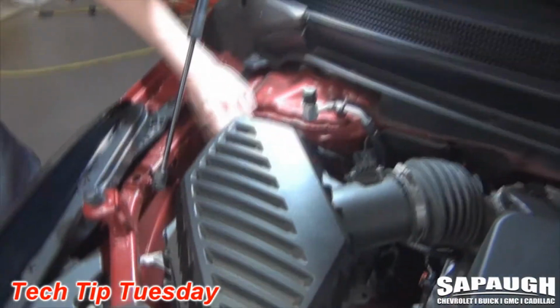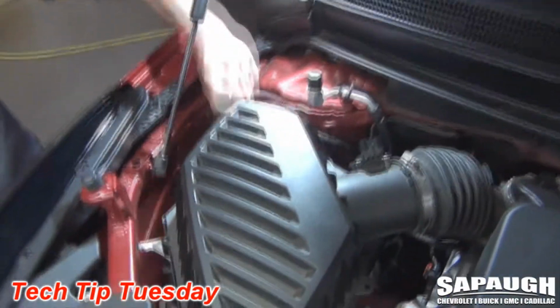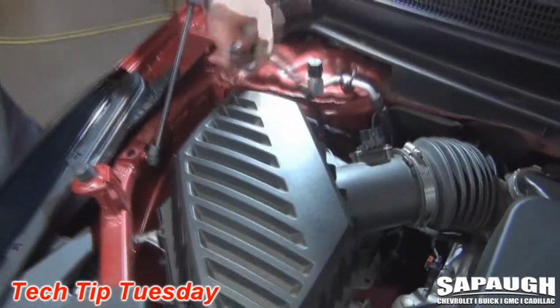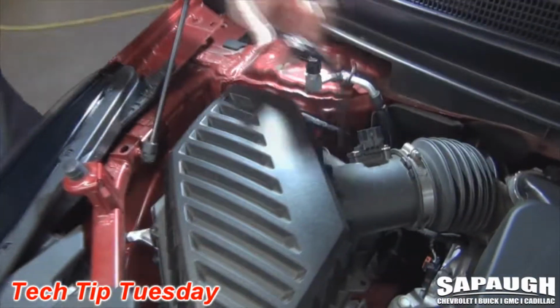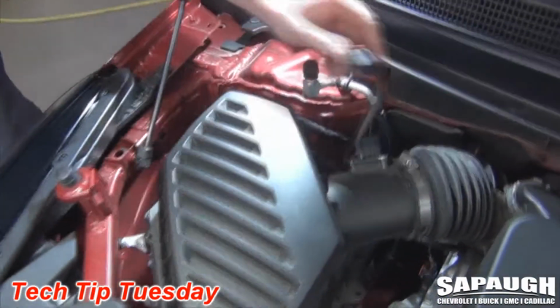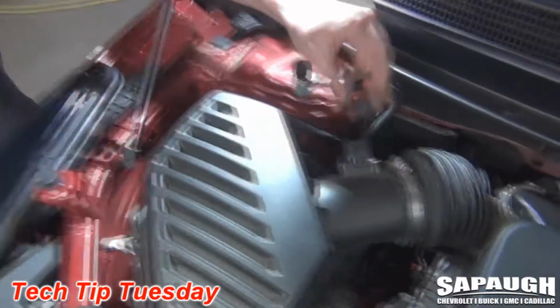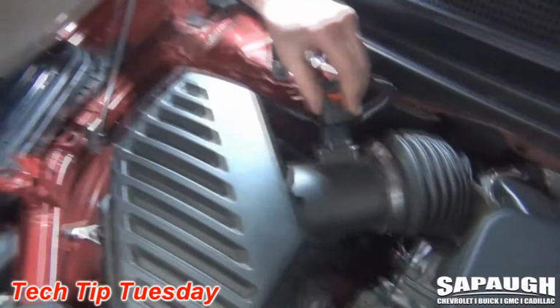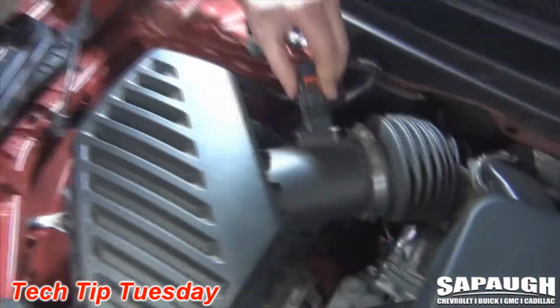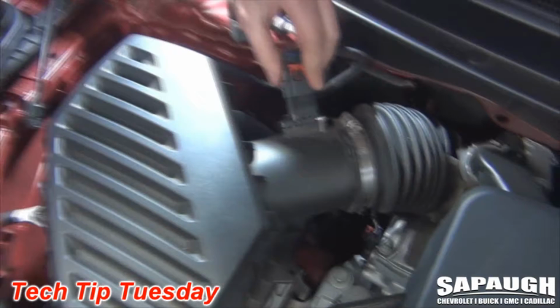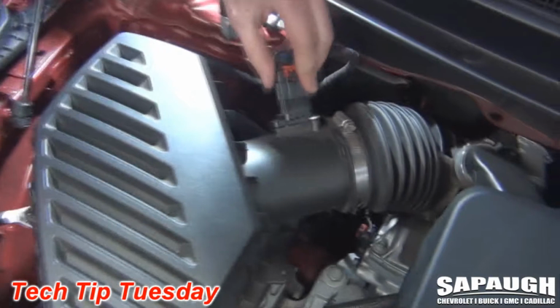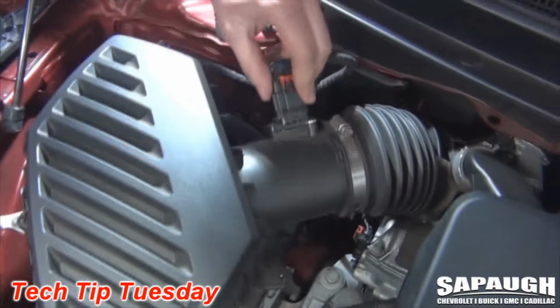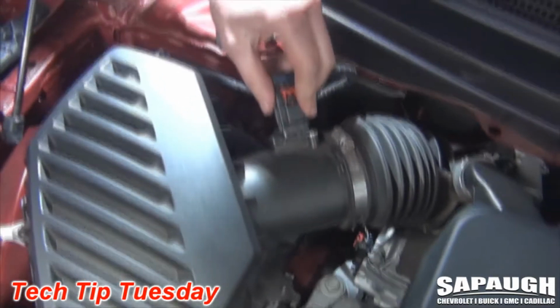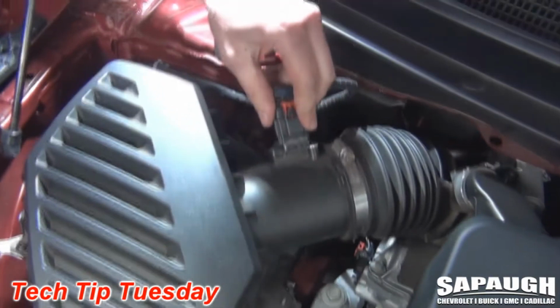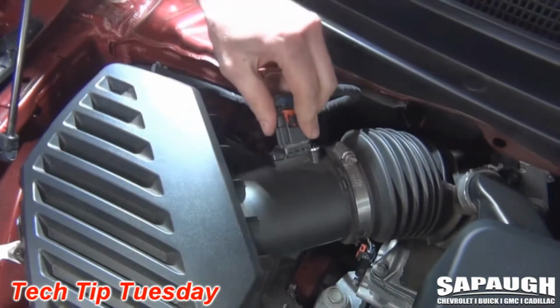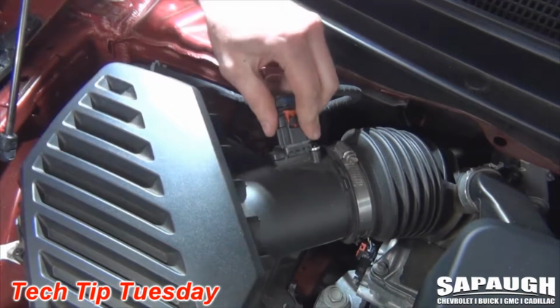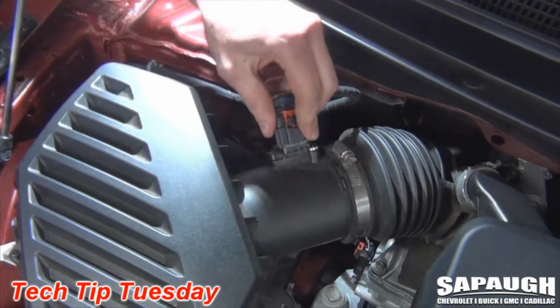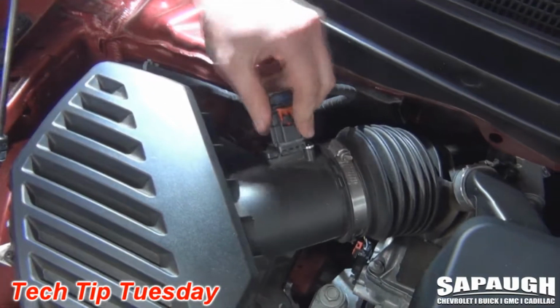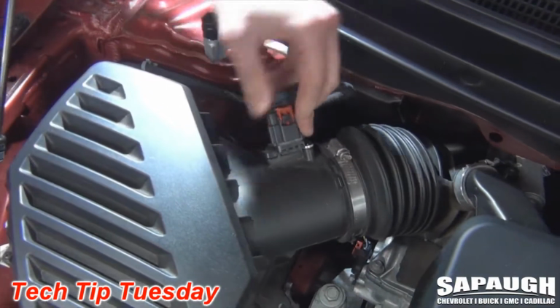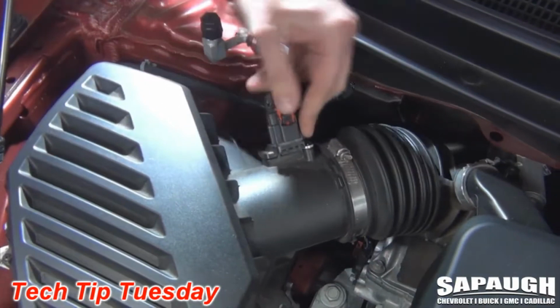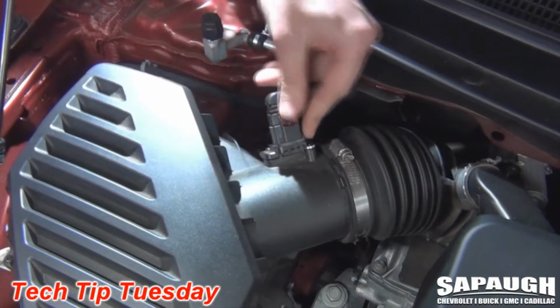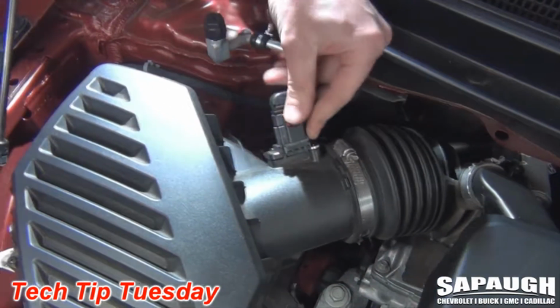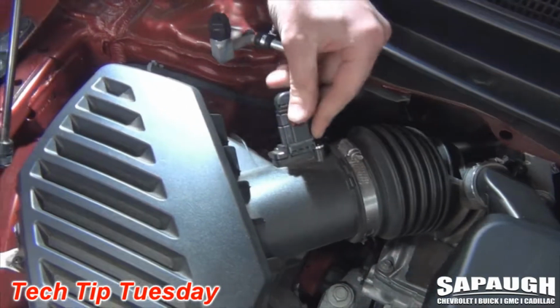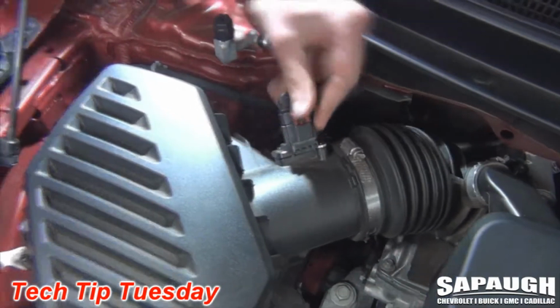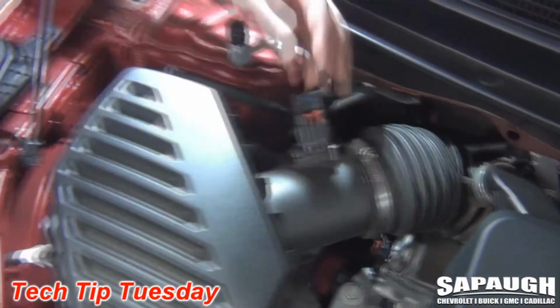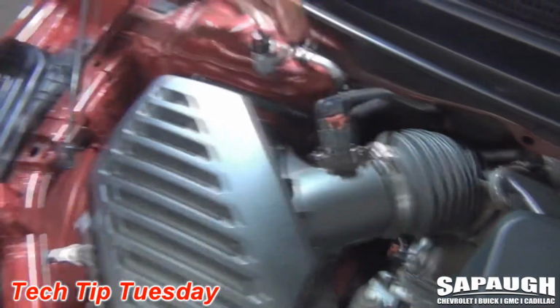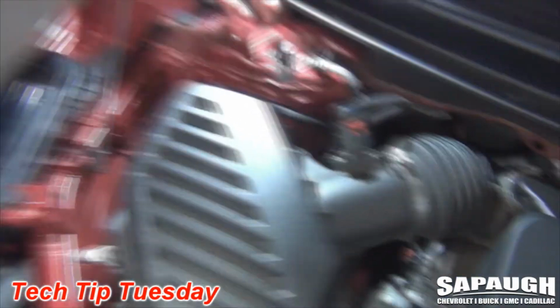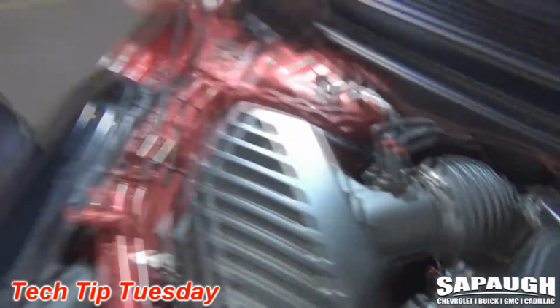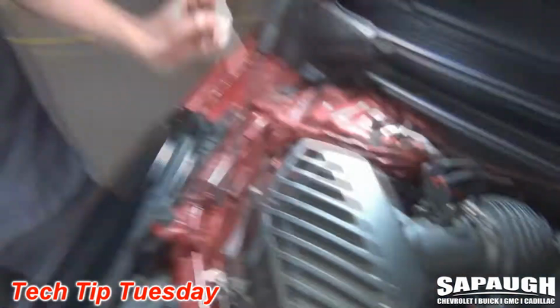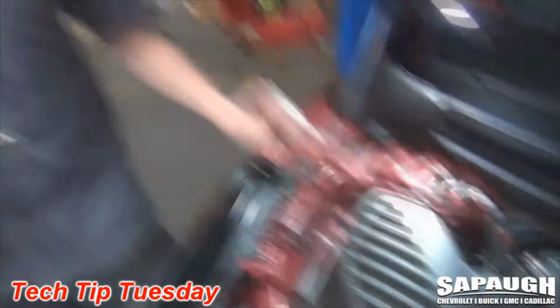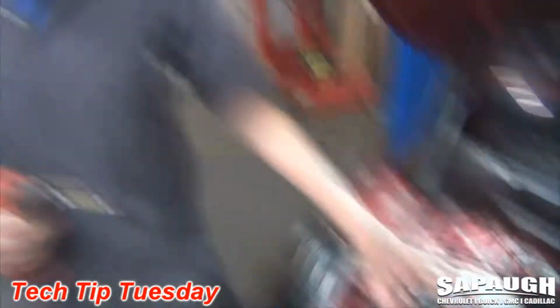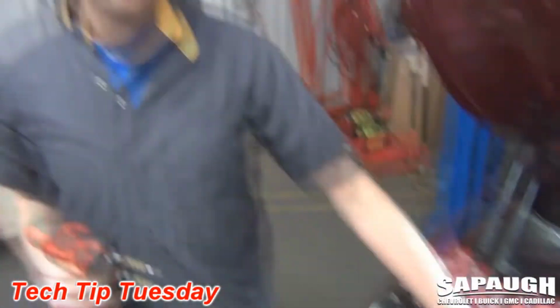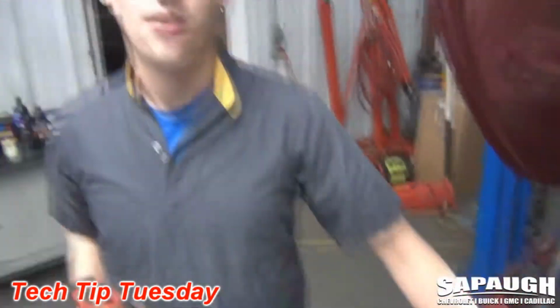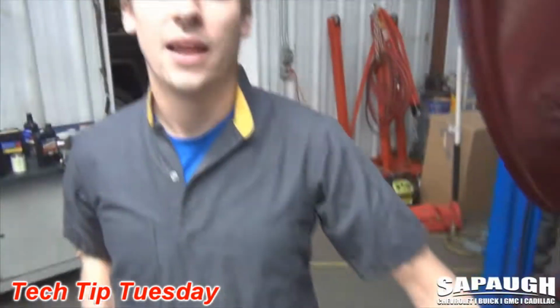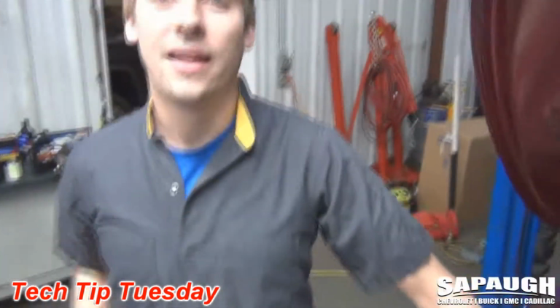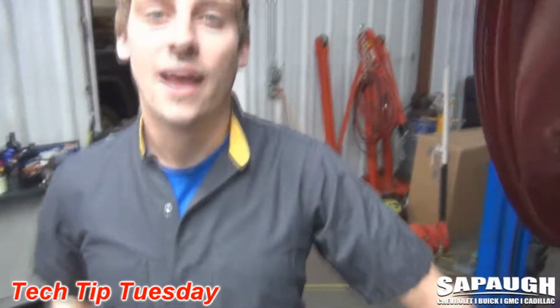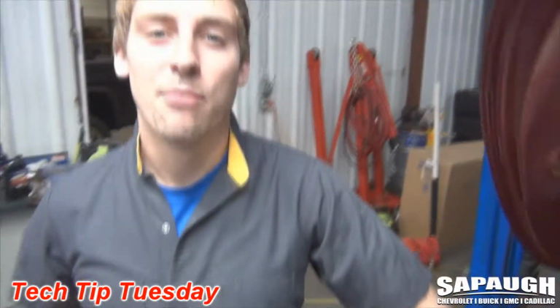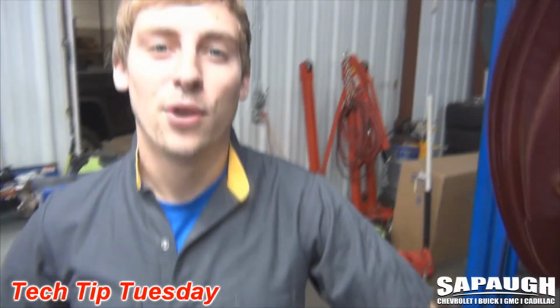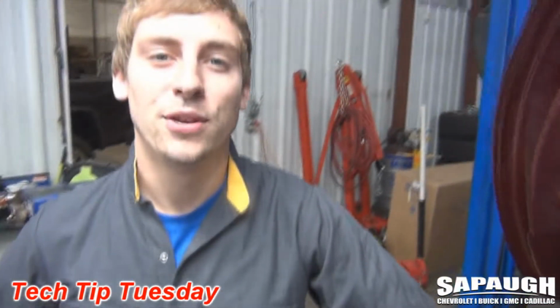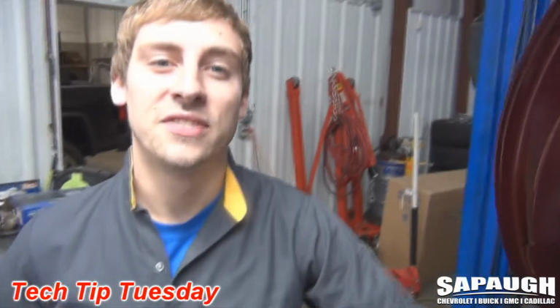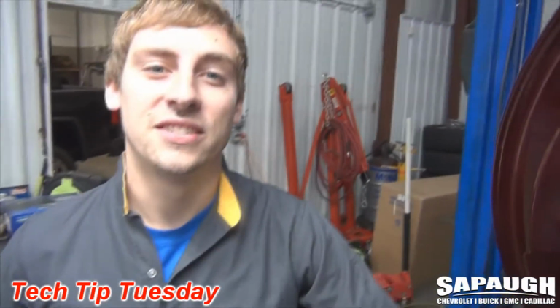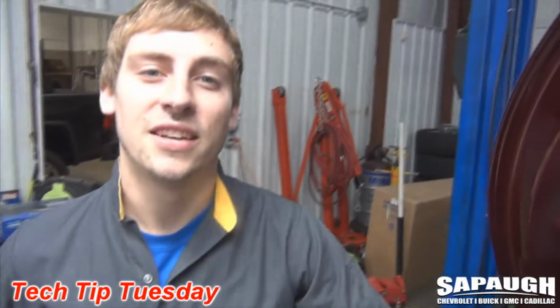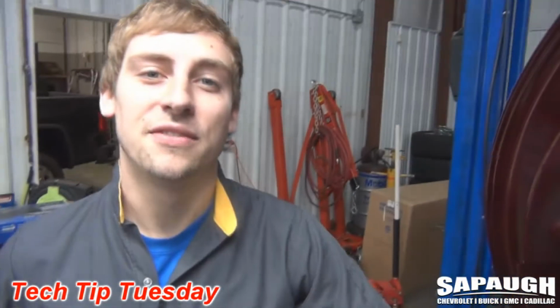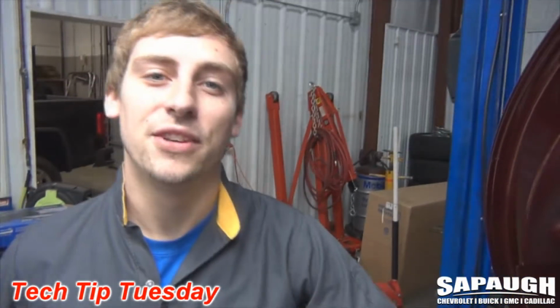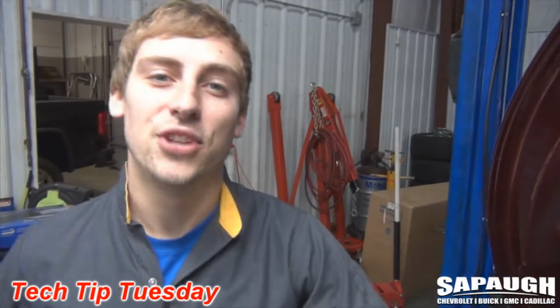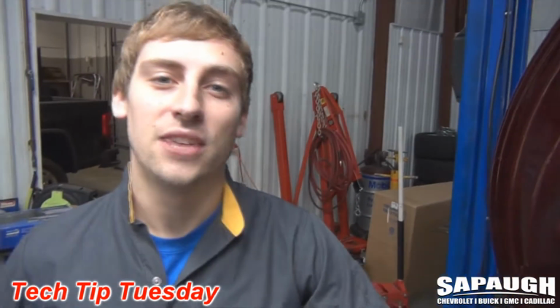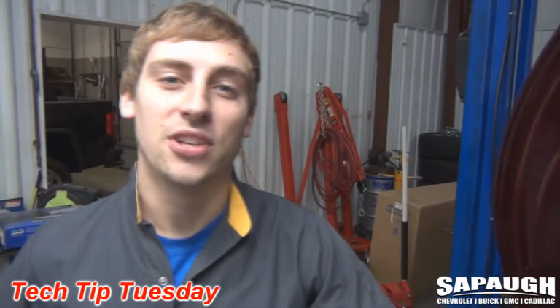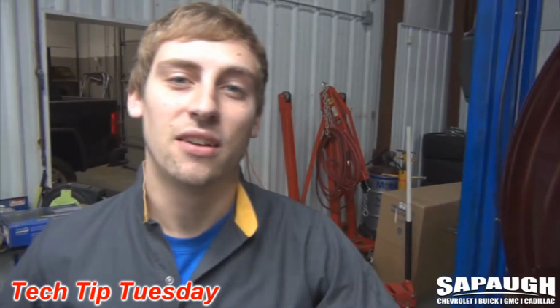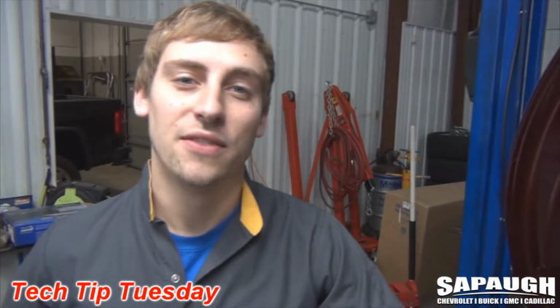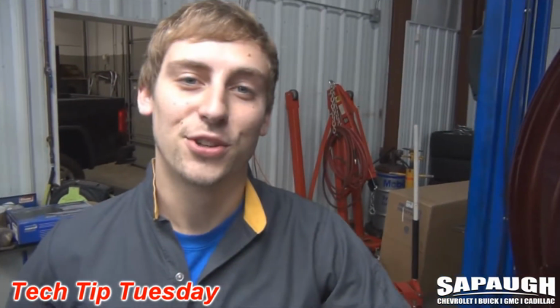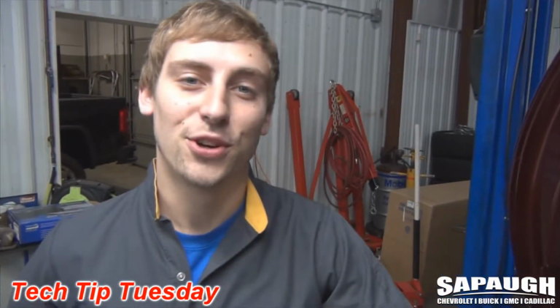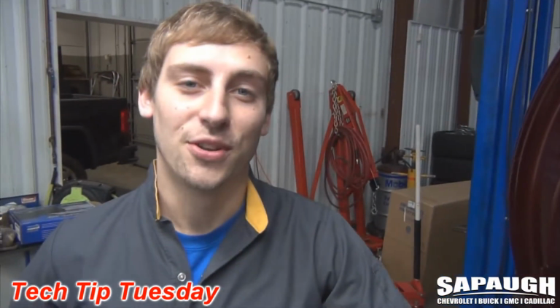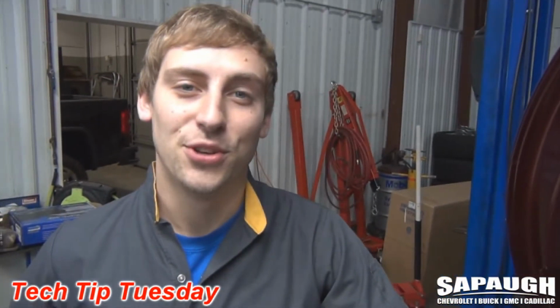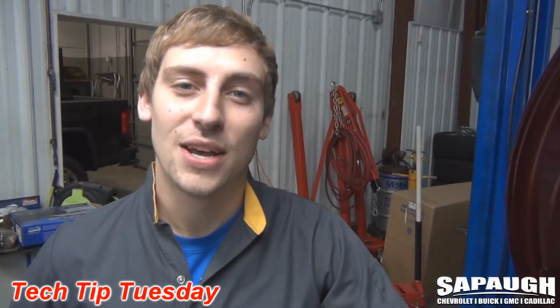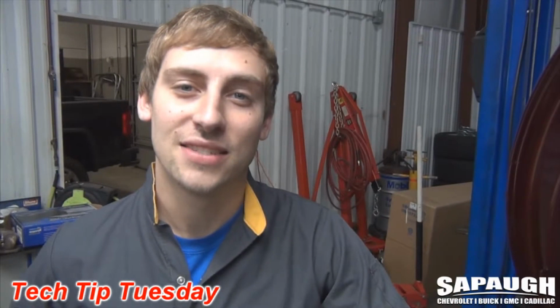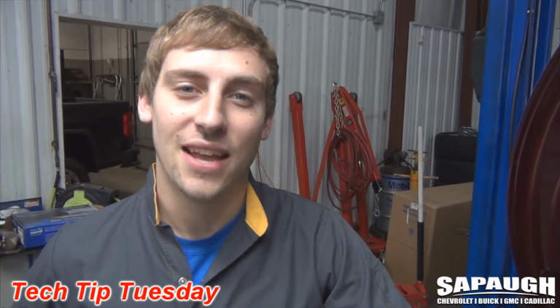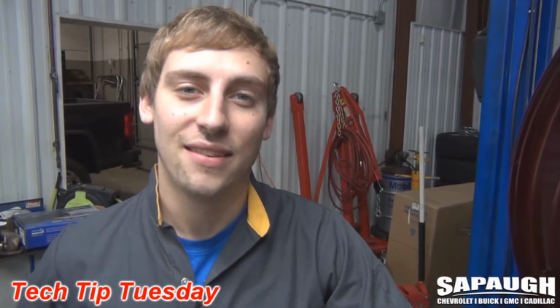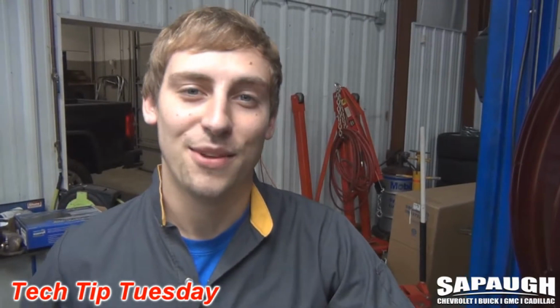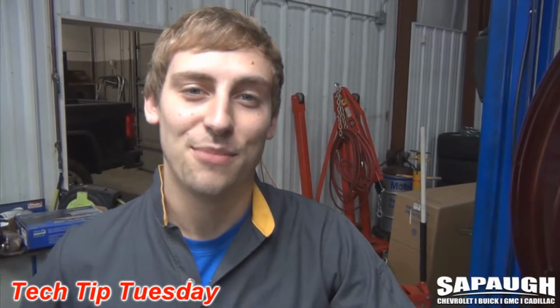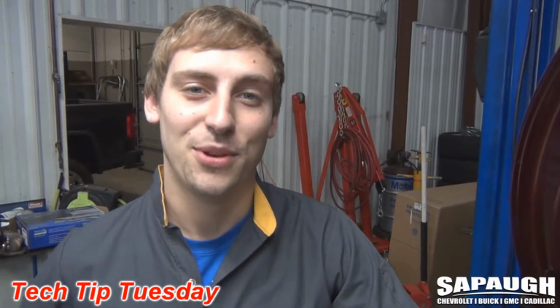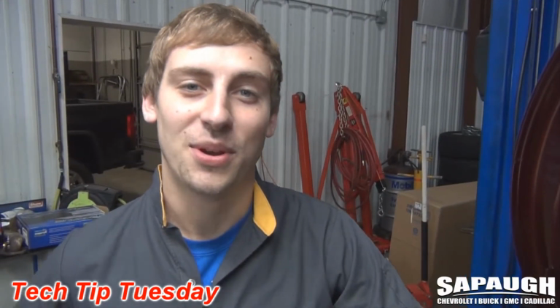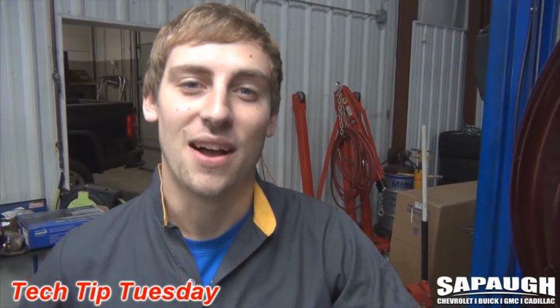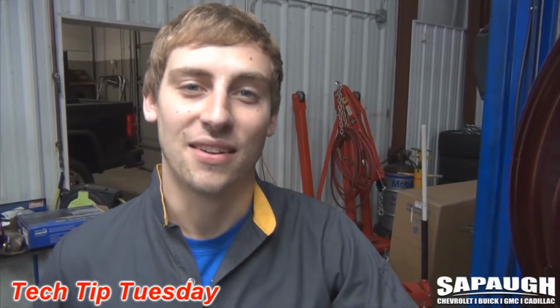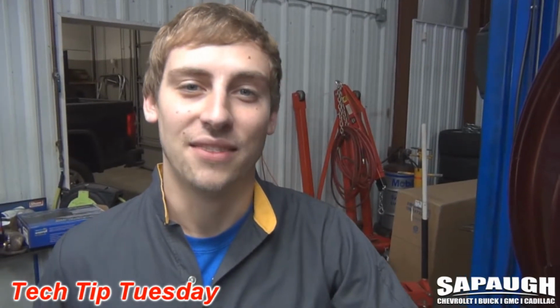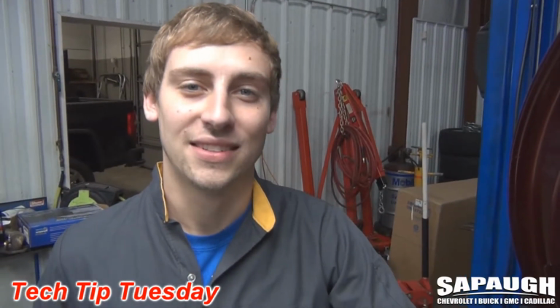We'll plug the mass airflow sensor back into place, and at that point you have successfully changed the air filter on a 2018 Buick Enclave.